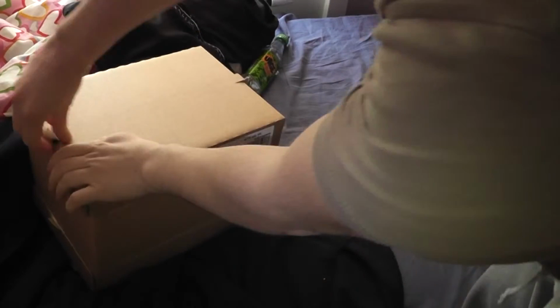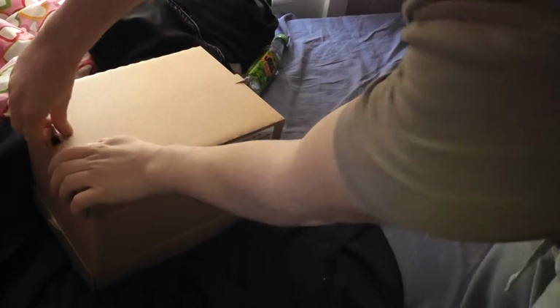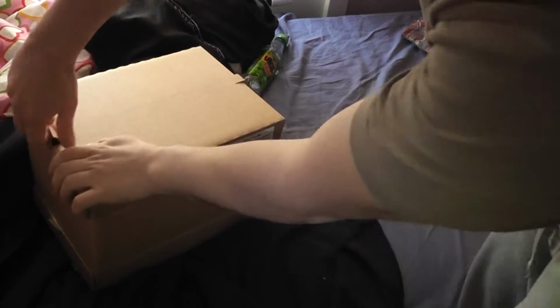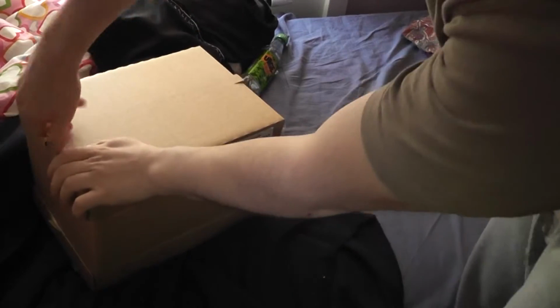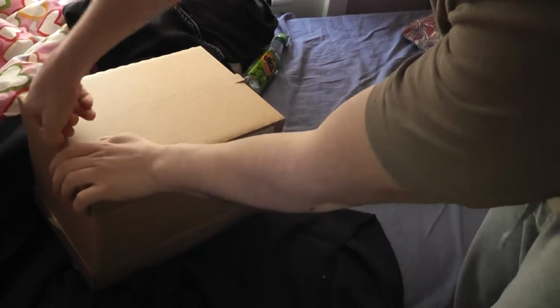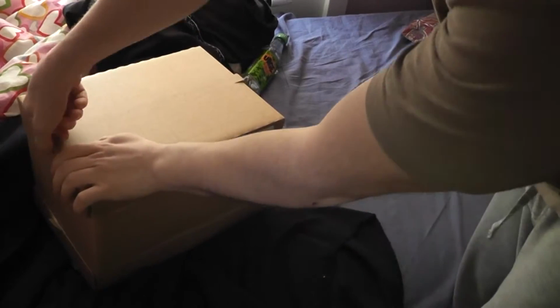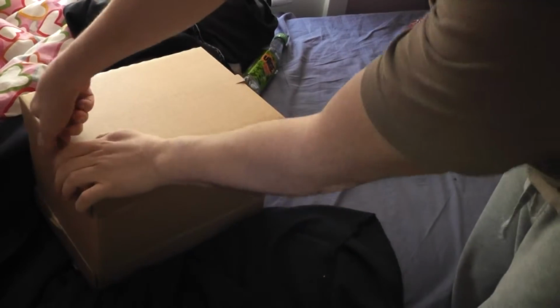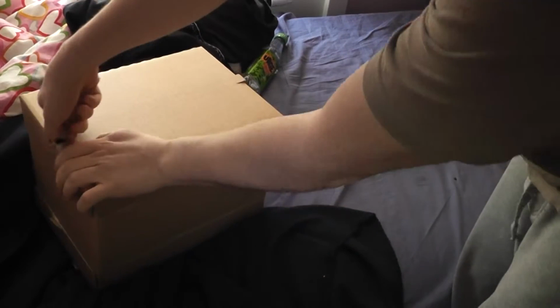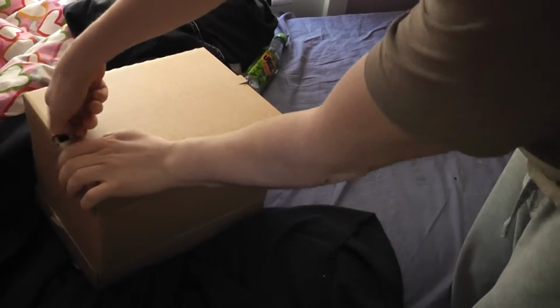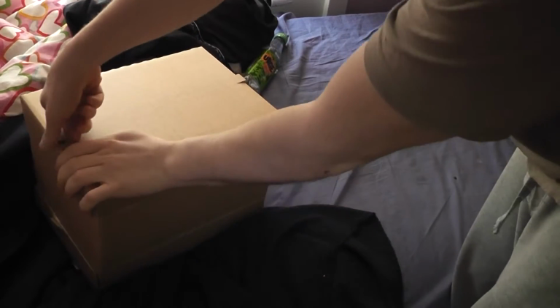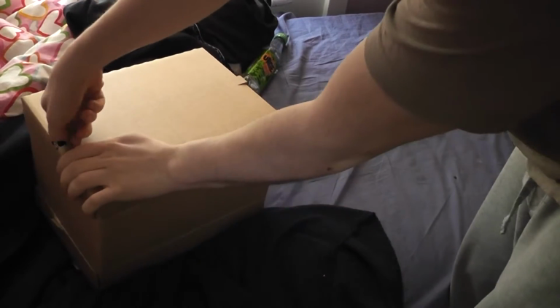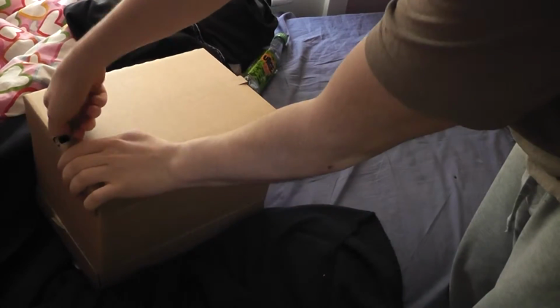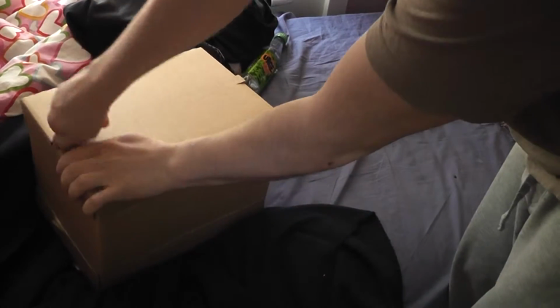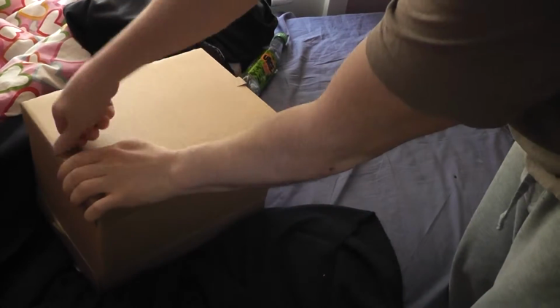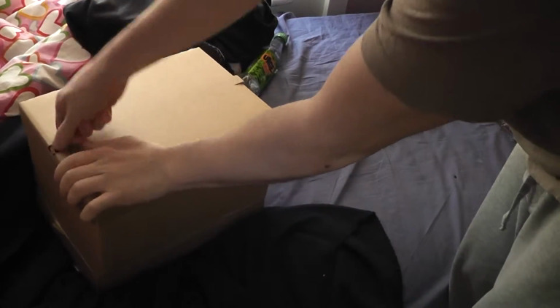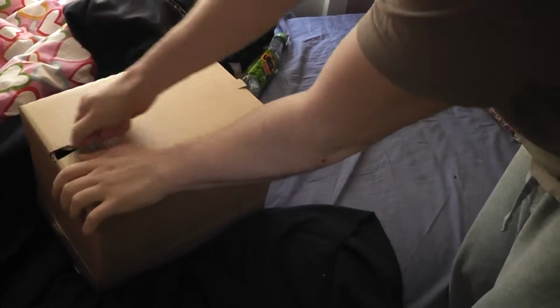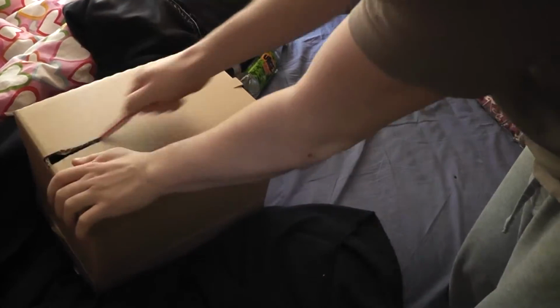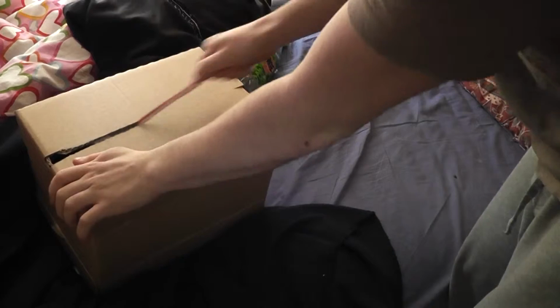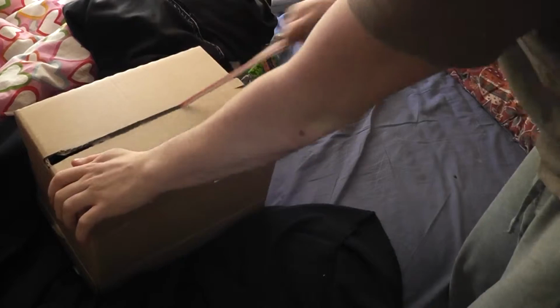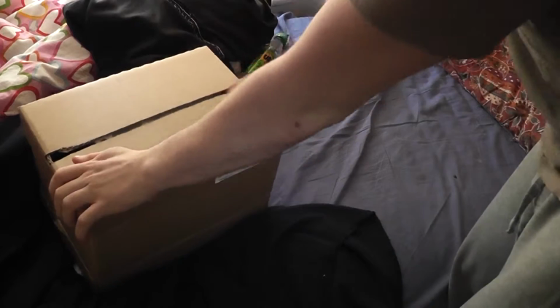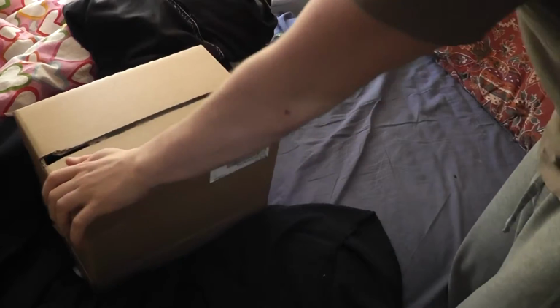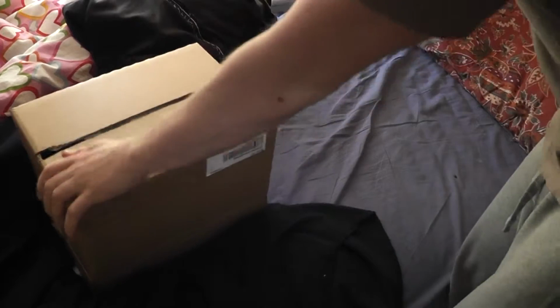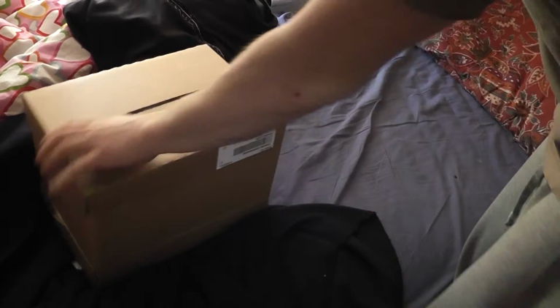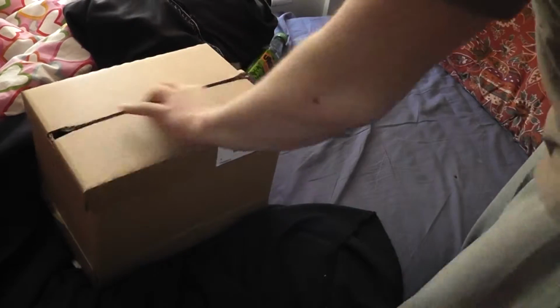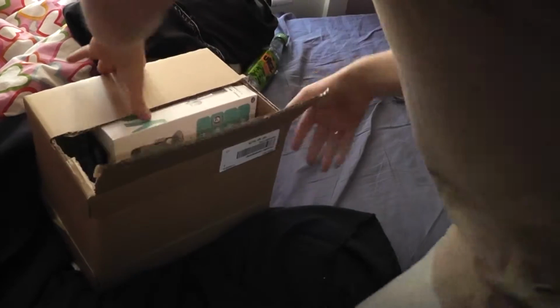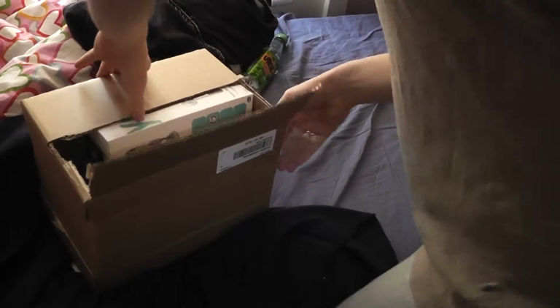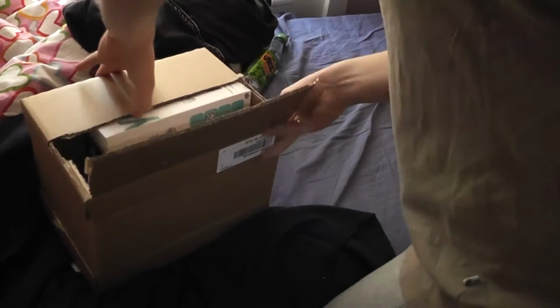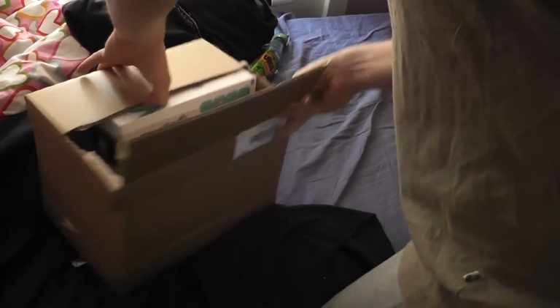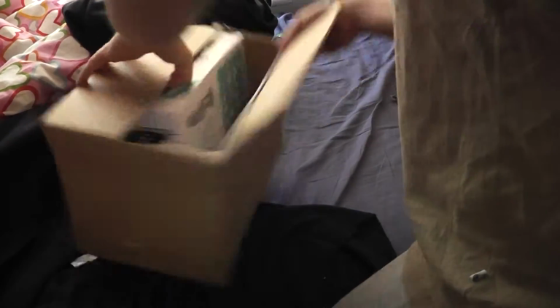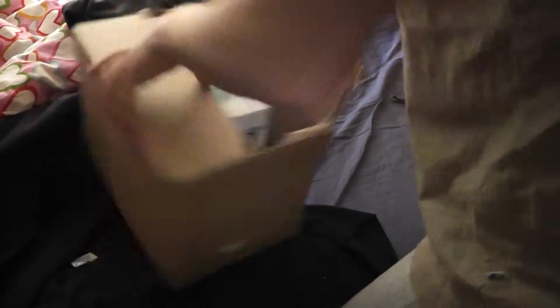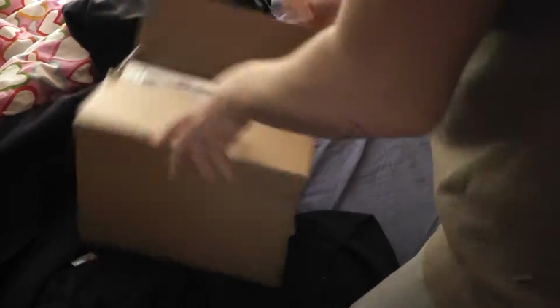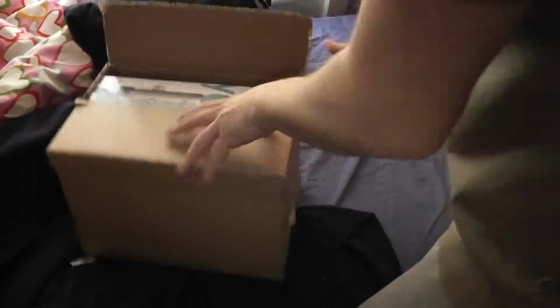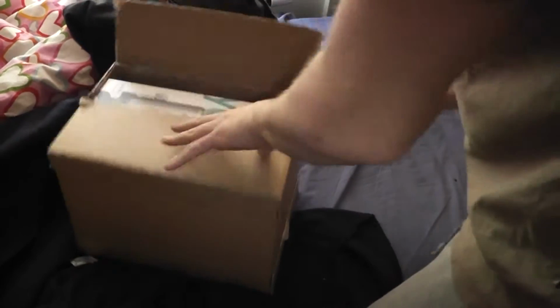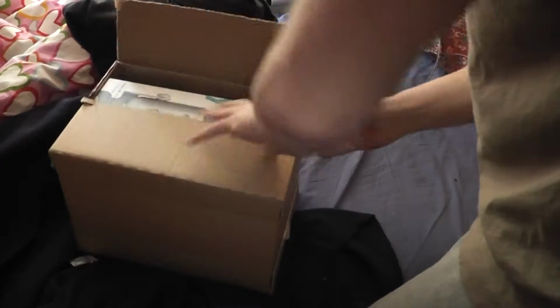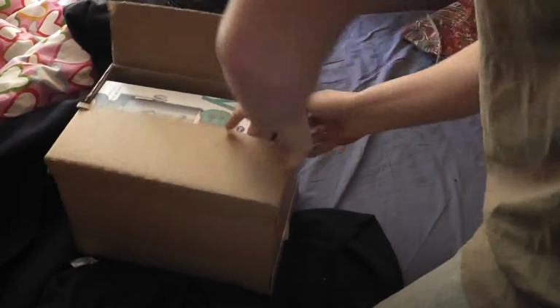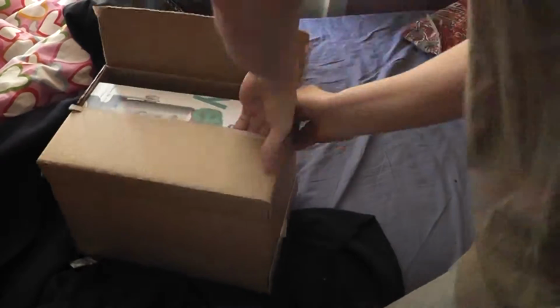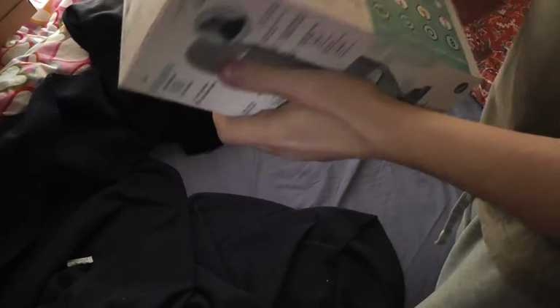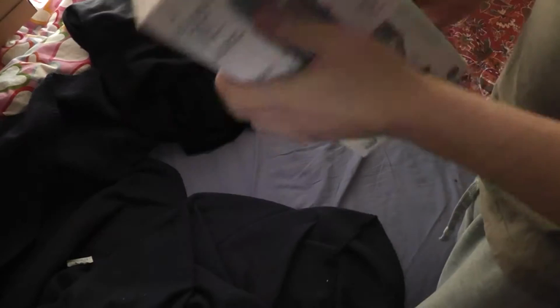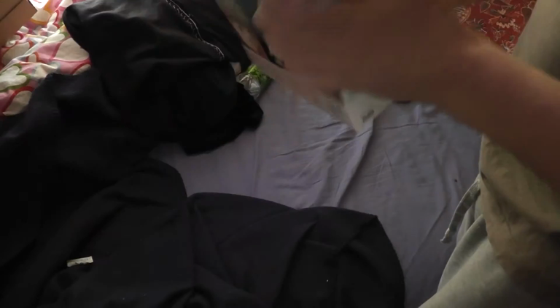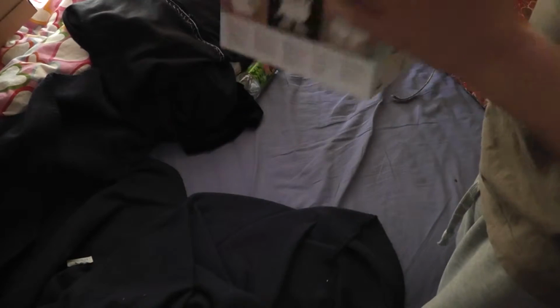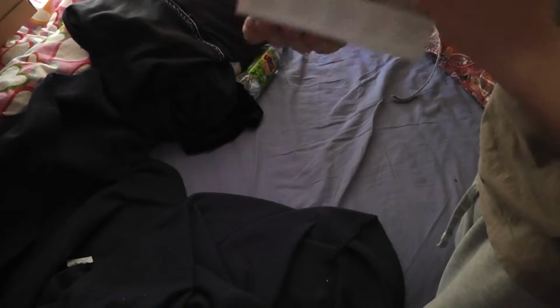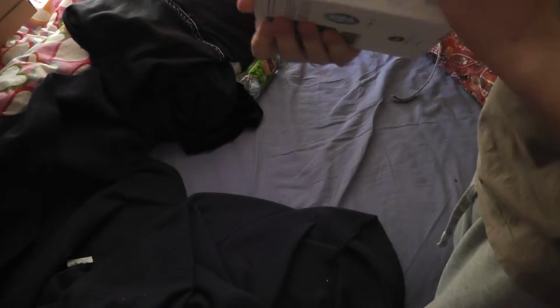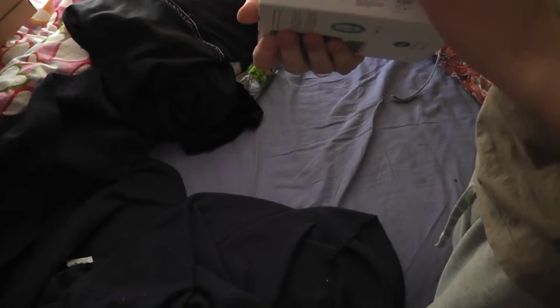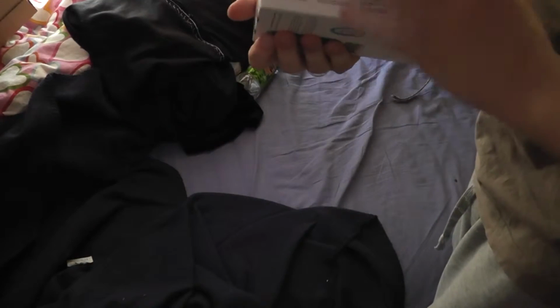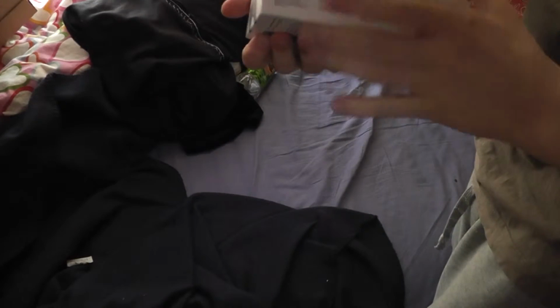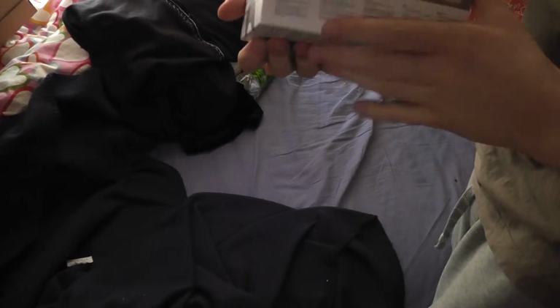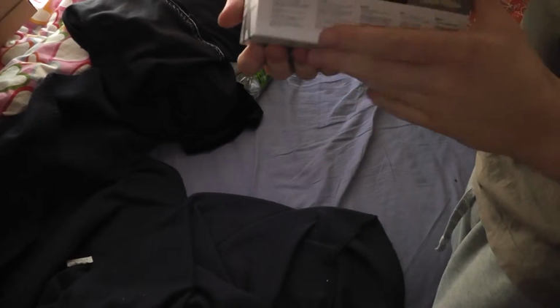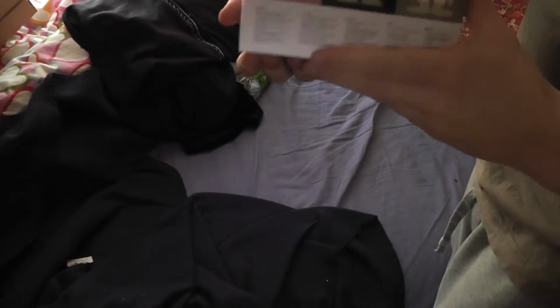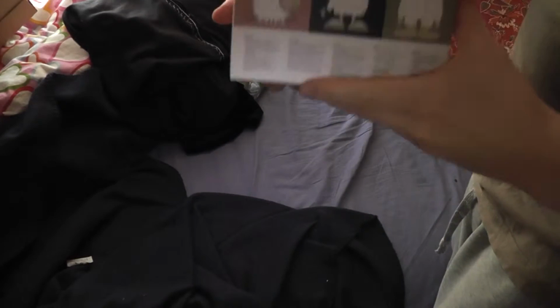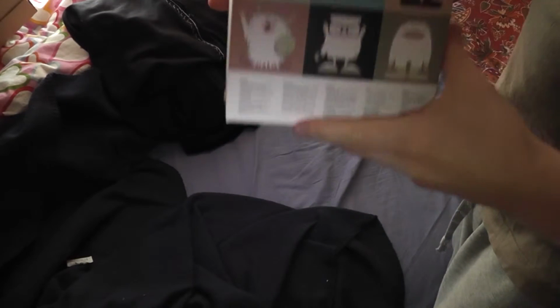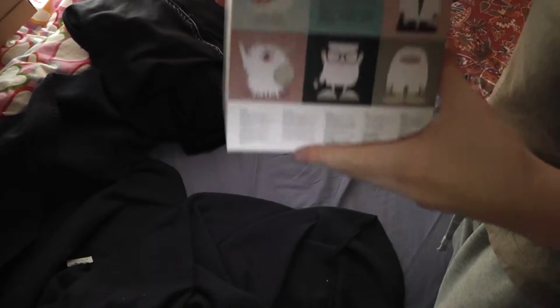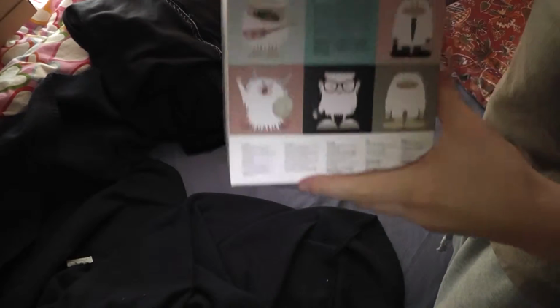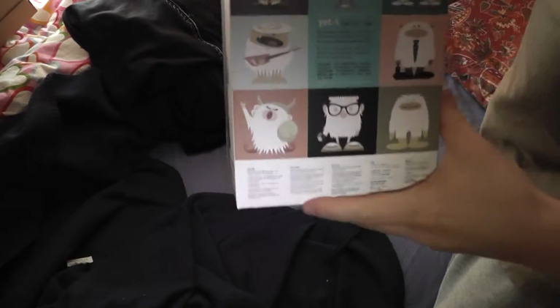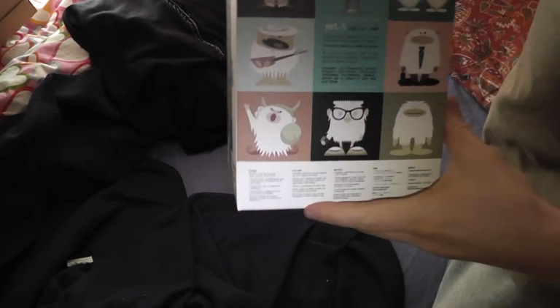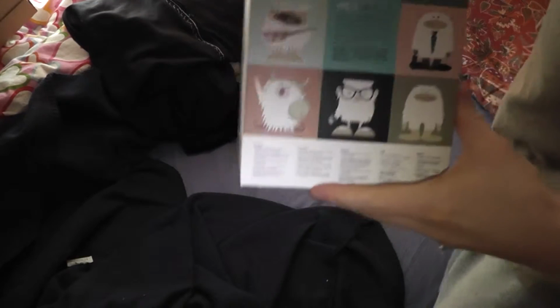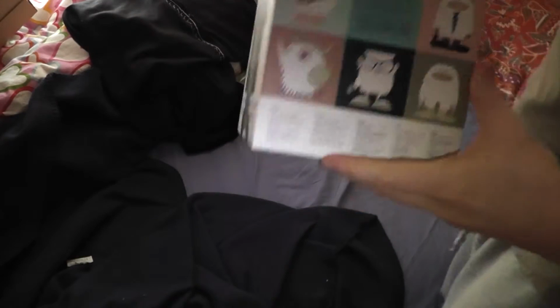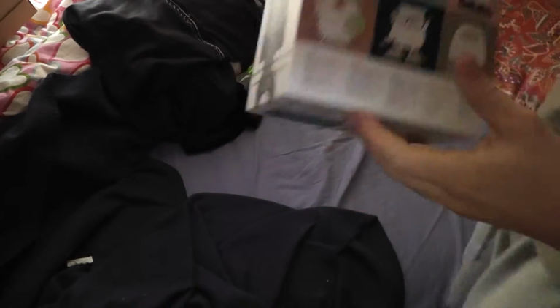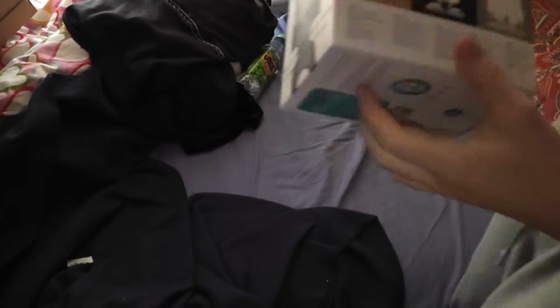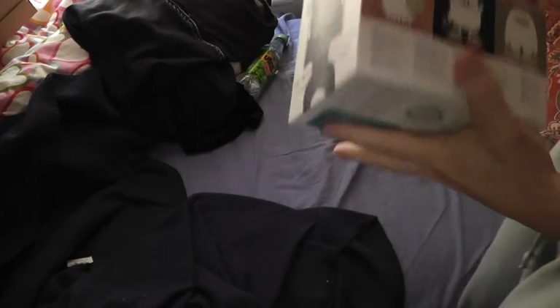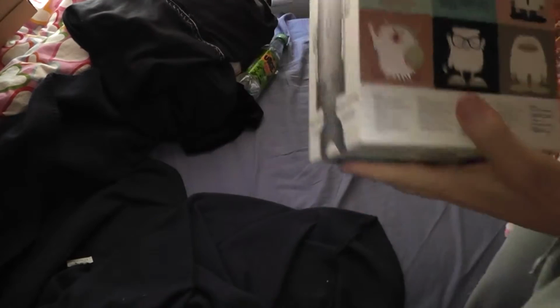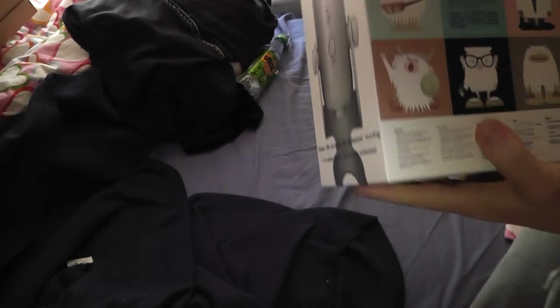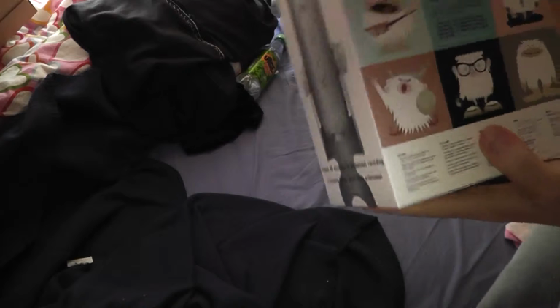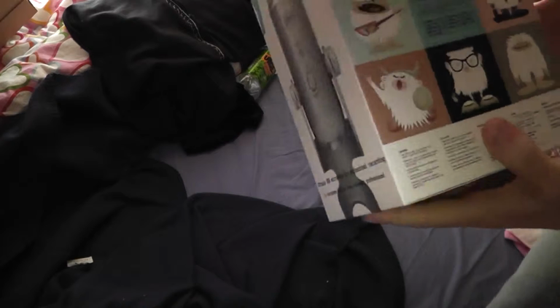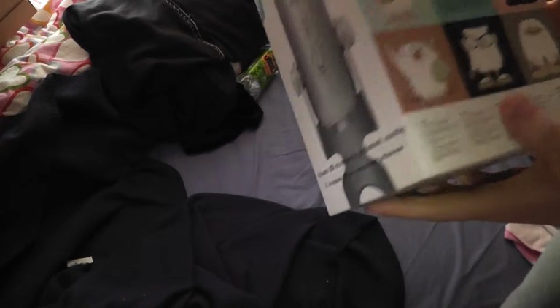Here we go. Wow, this thing's heavy. Oh man.